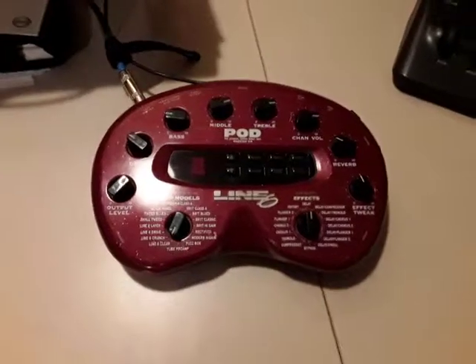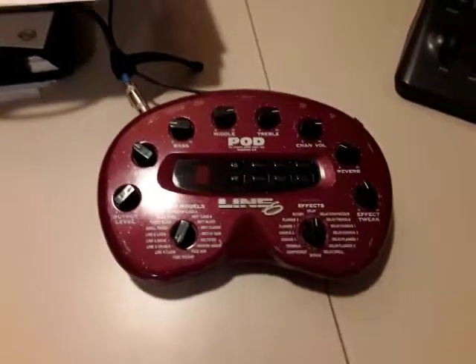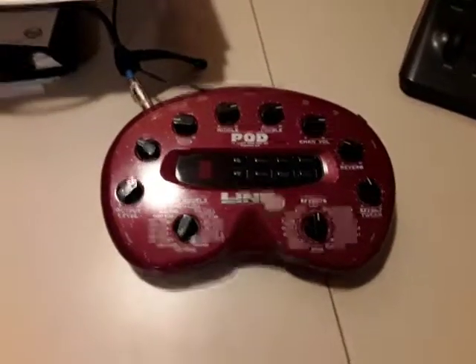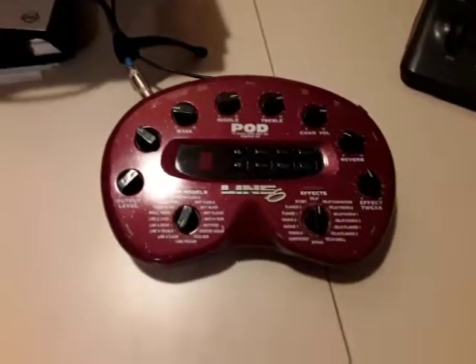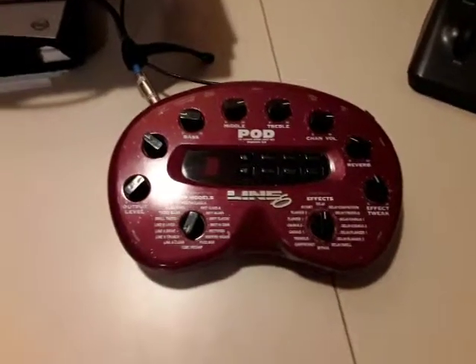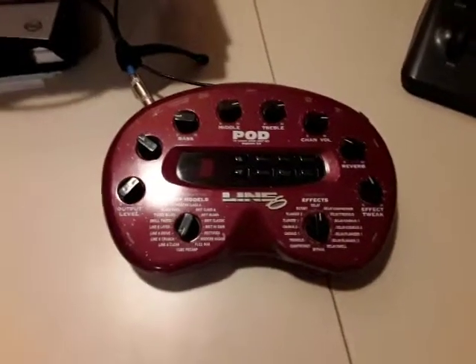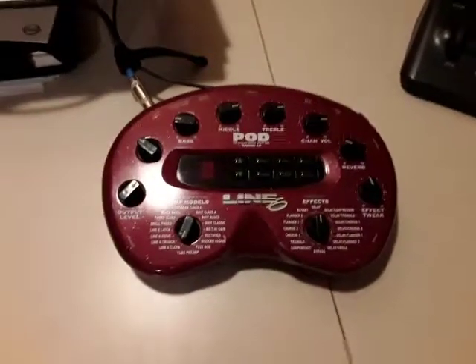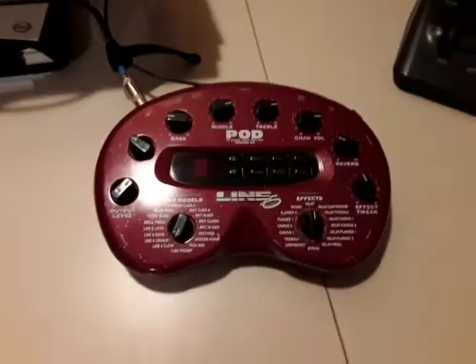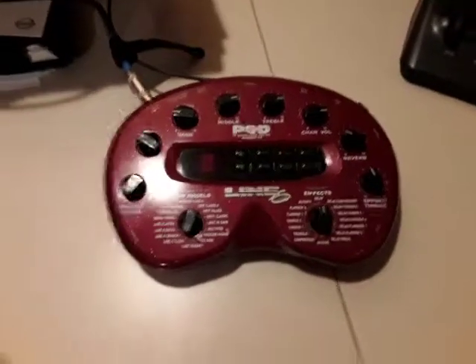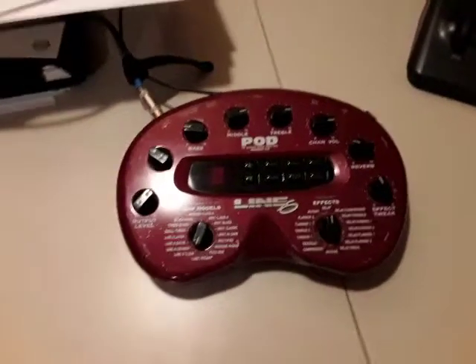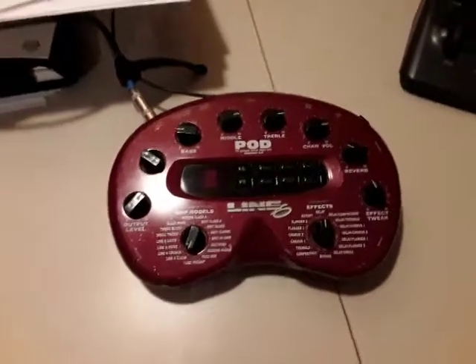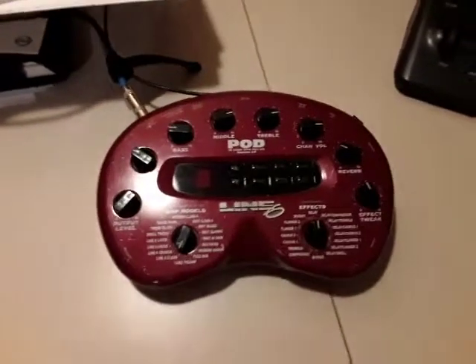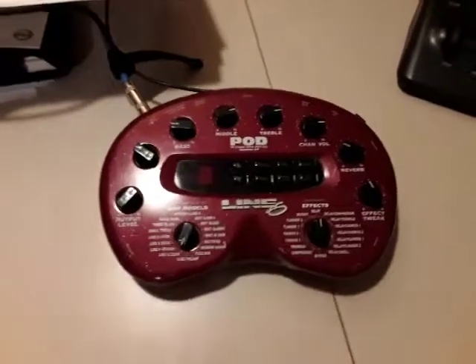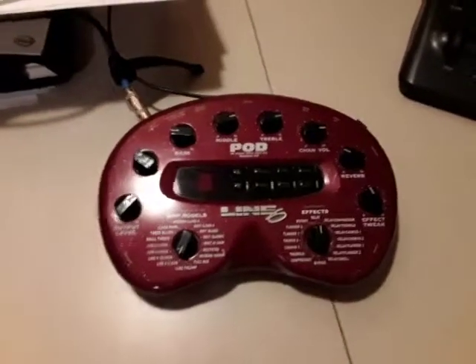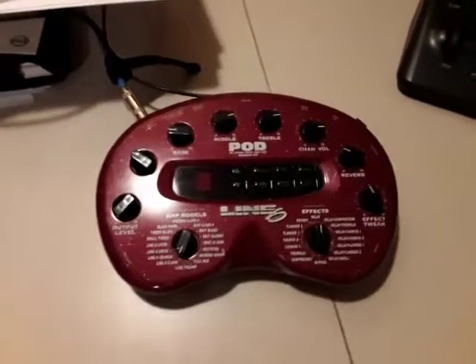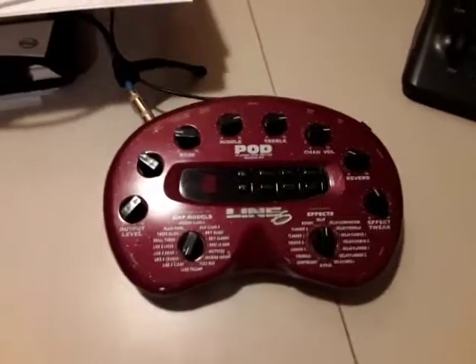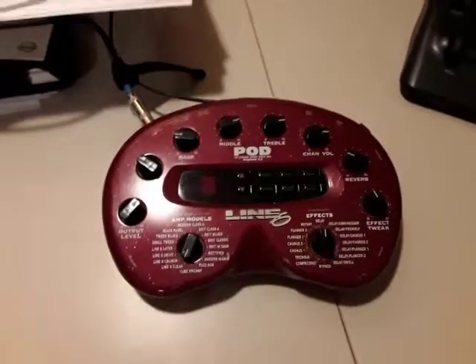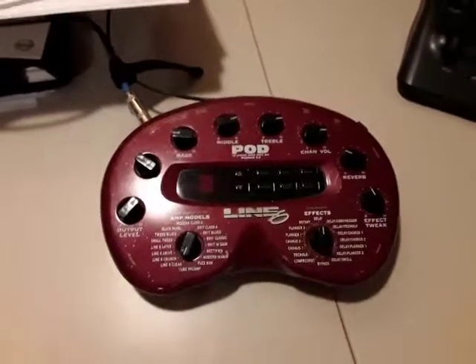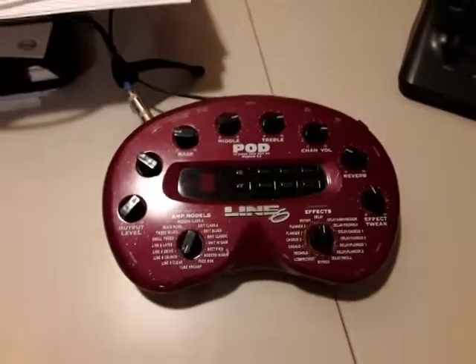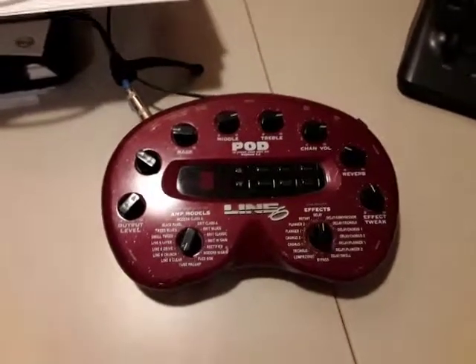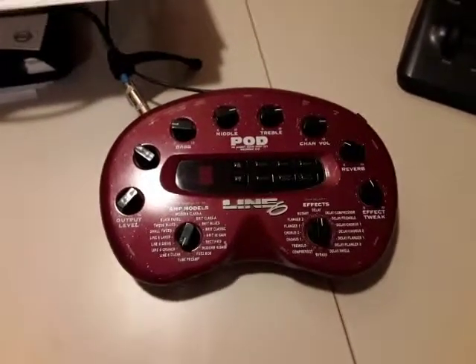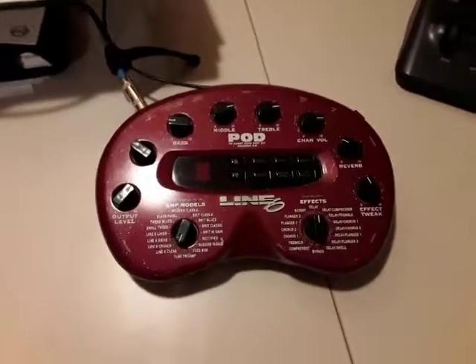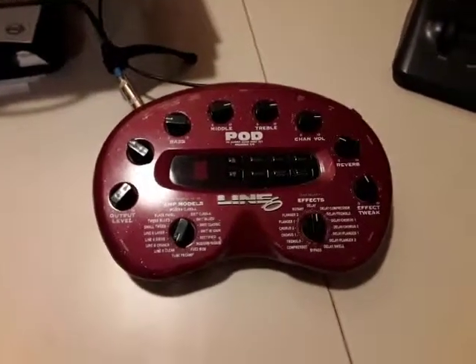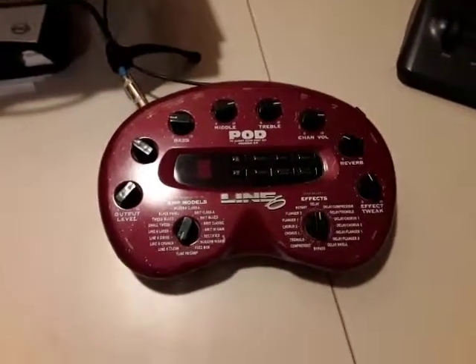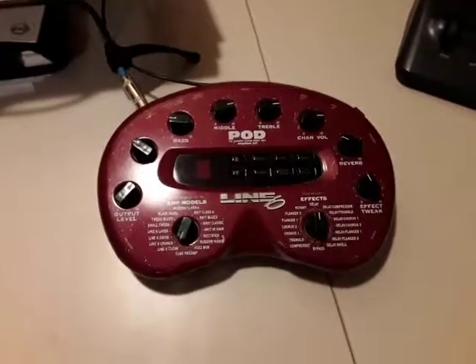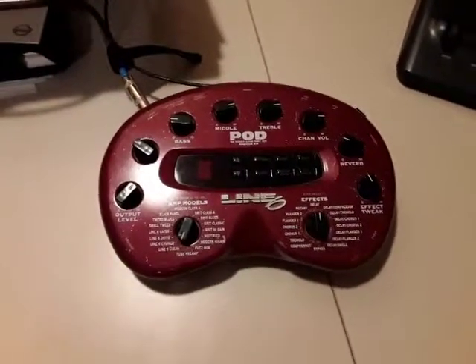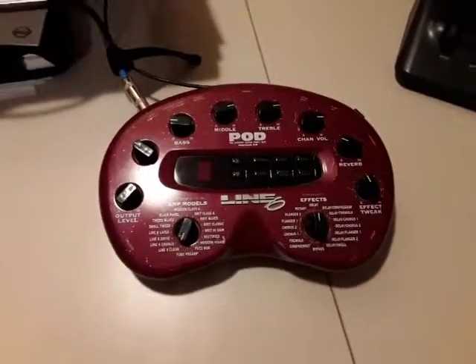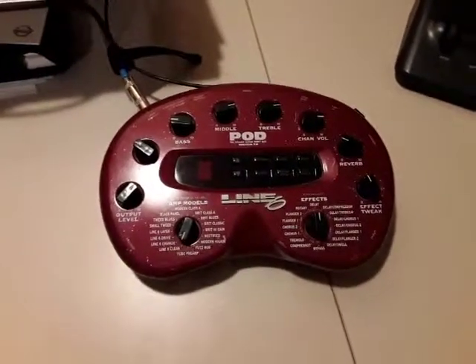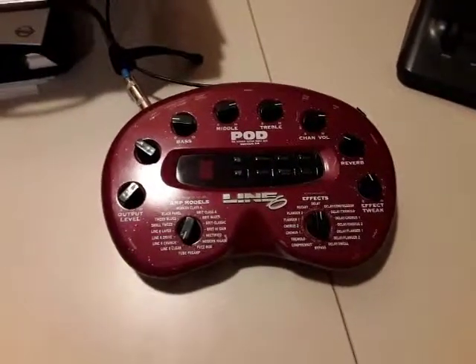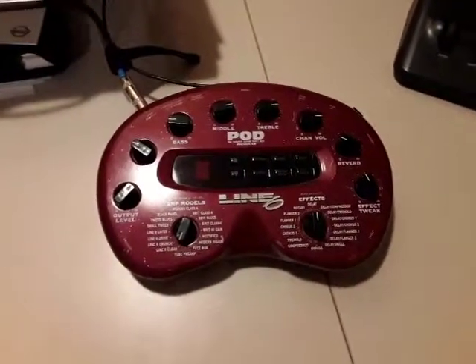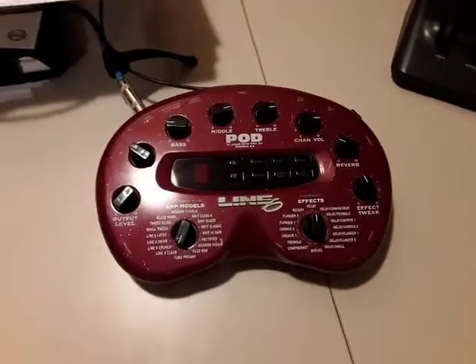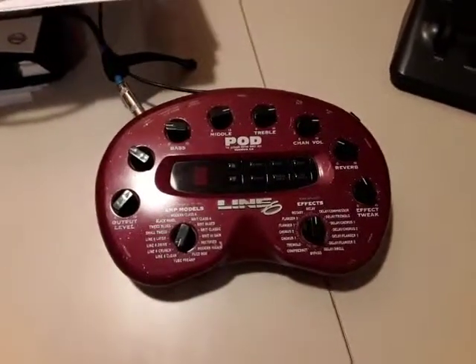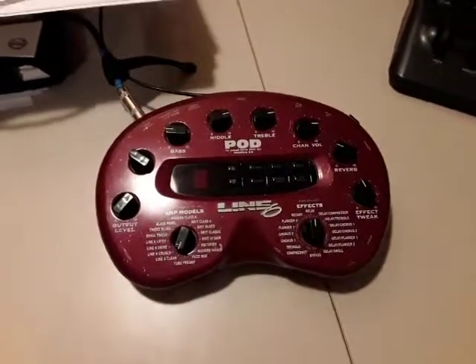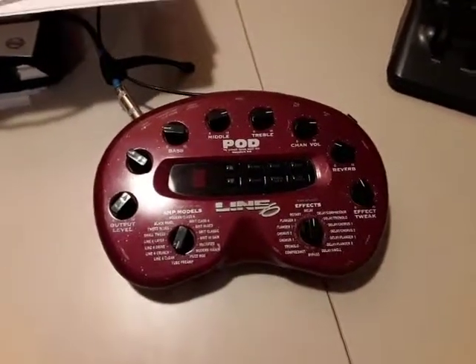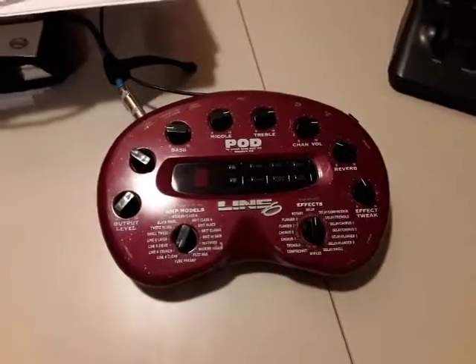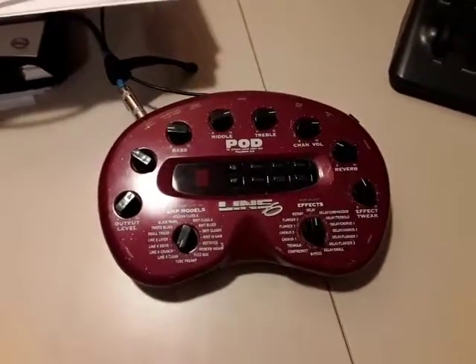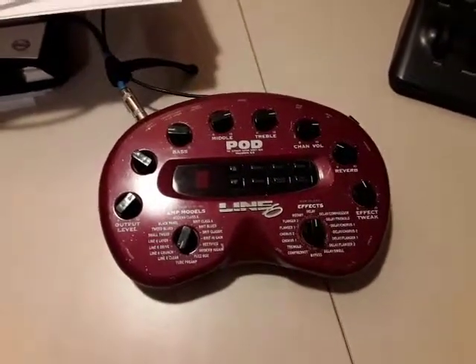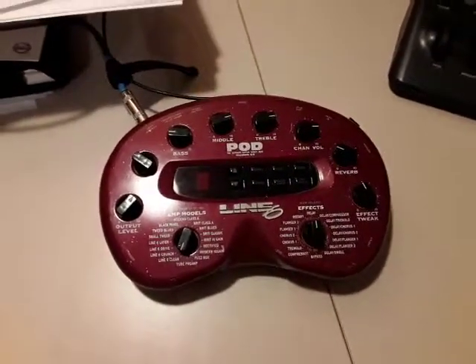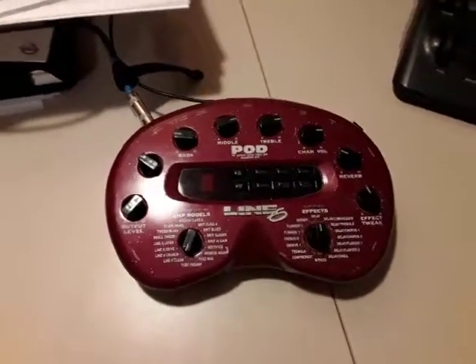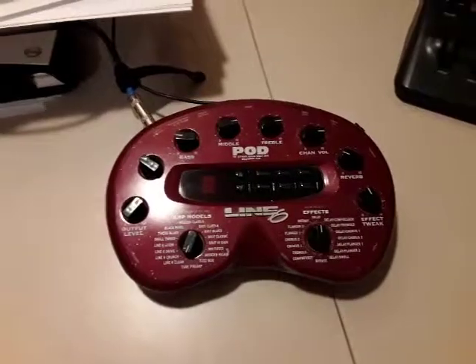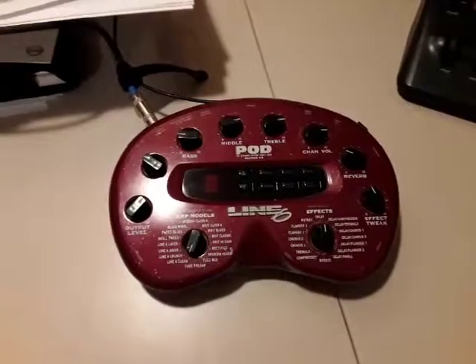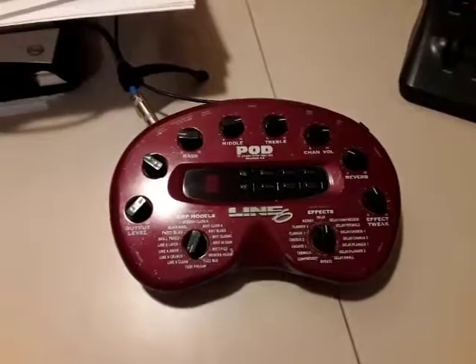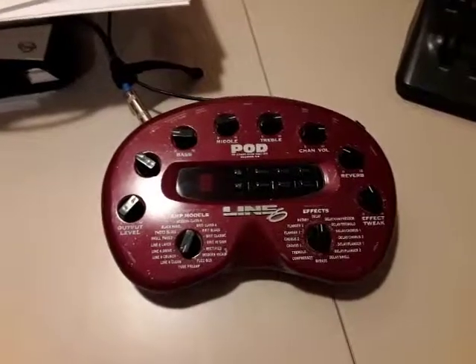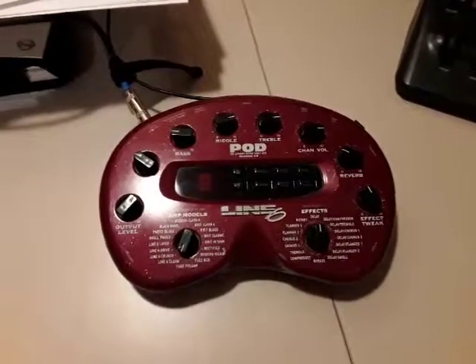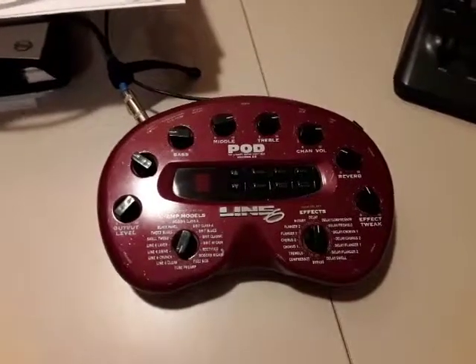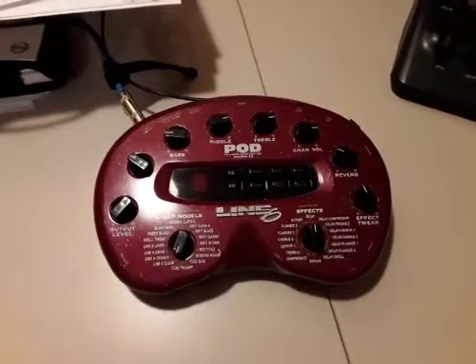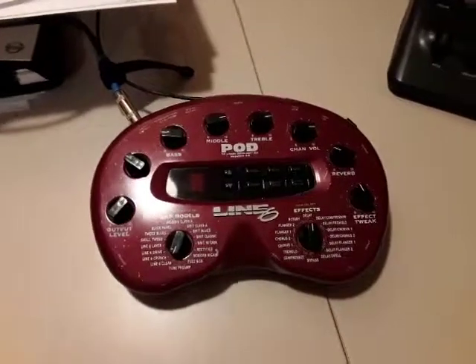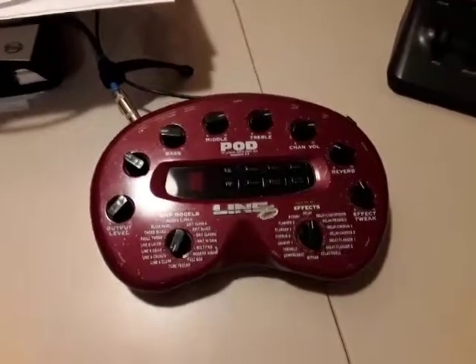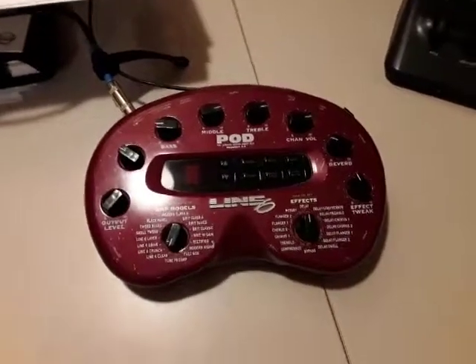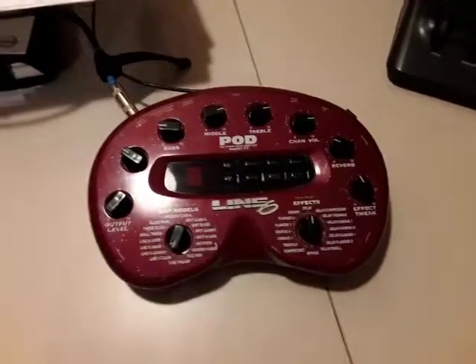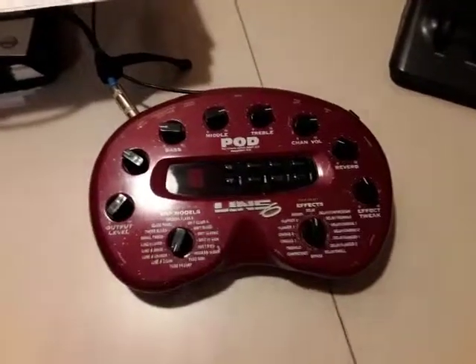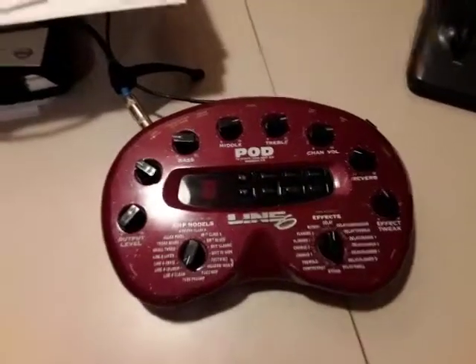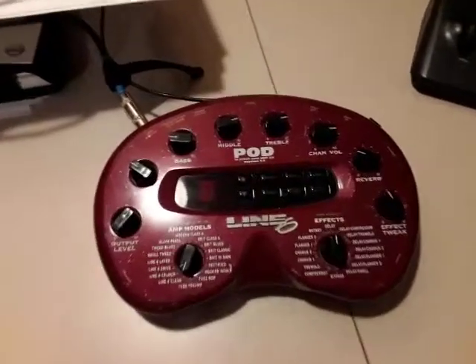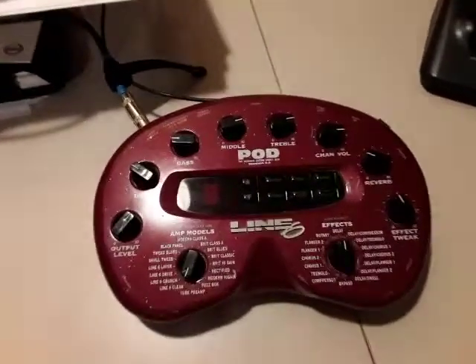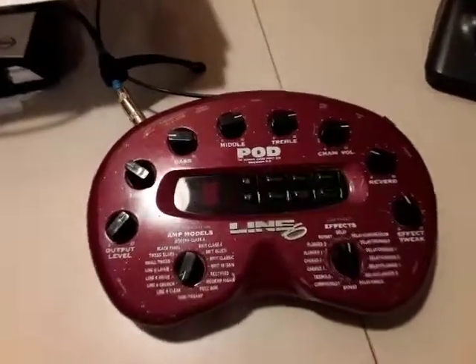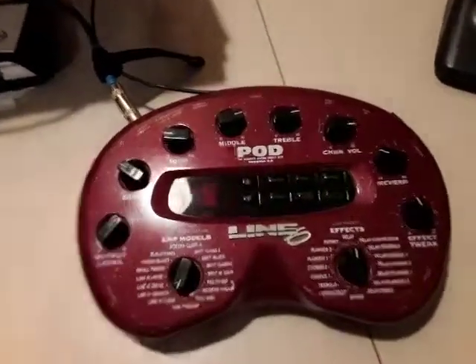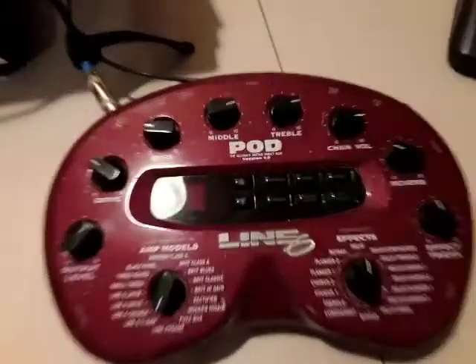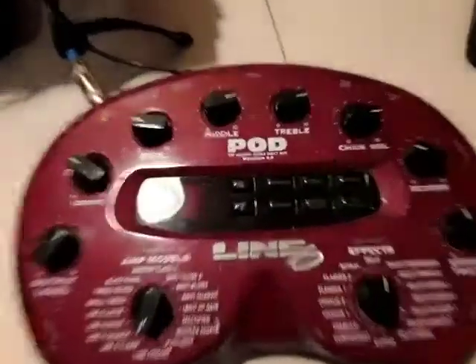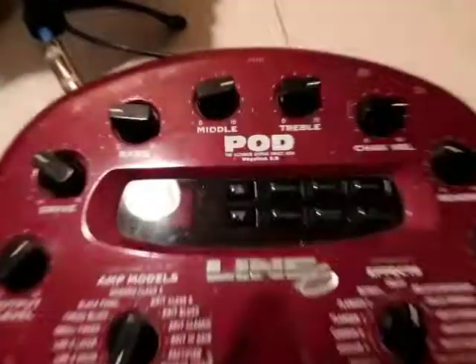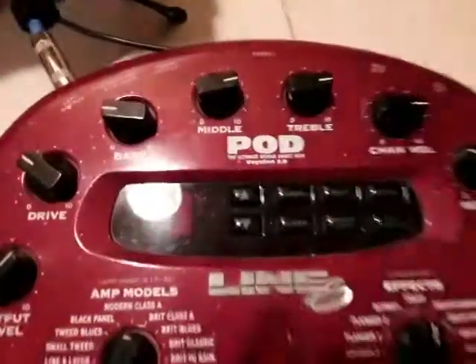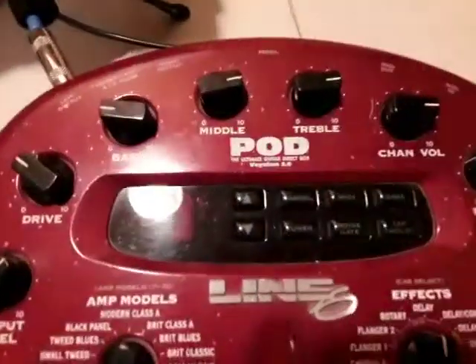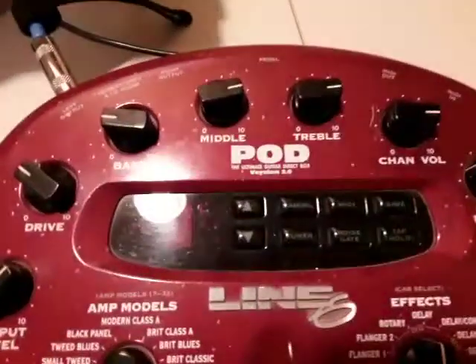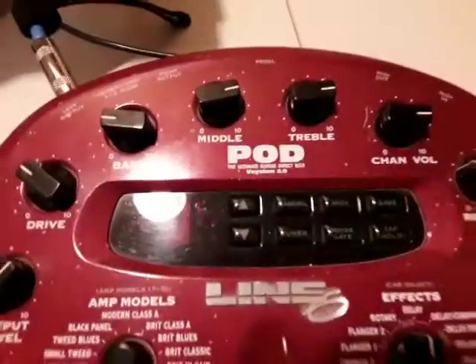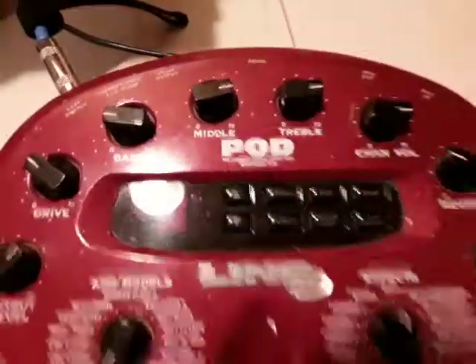Hello everyone, it's your buddy here, and anyway, today I'm making a video on the pod.